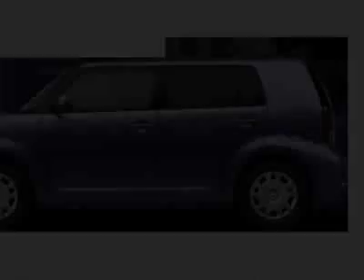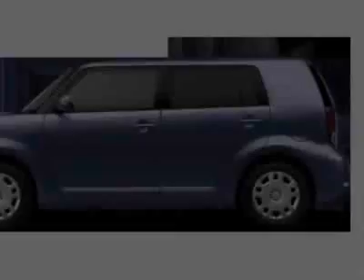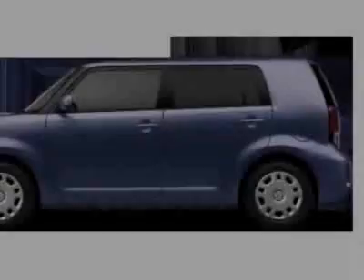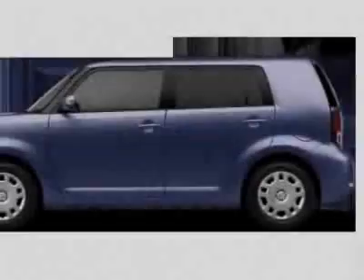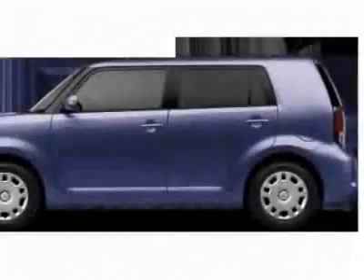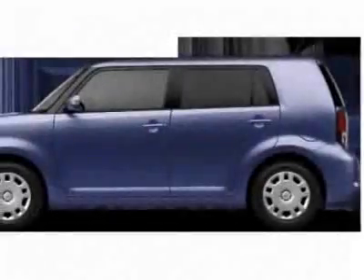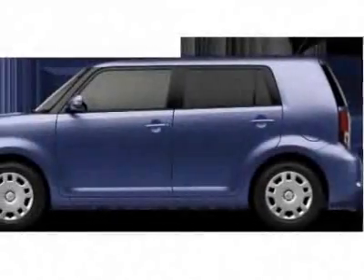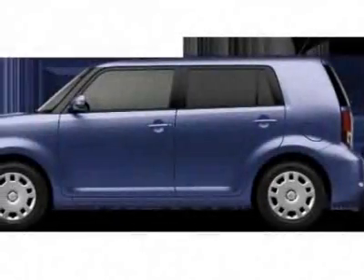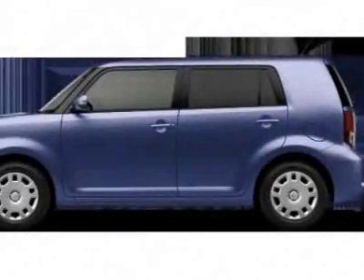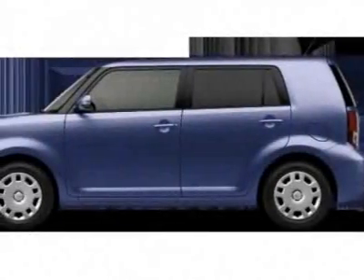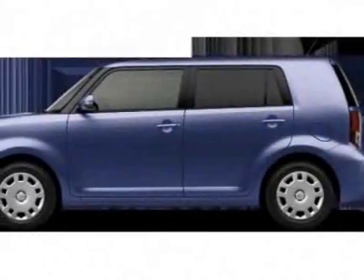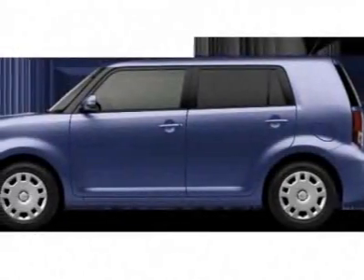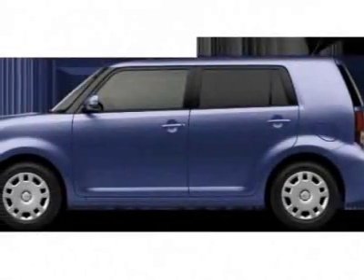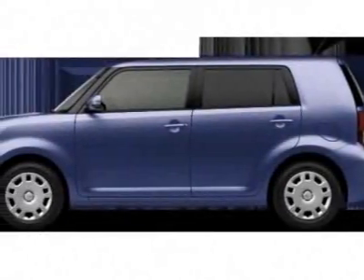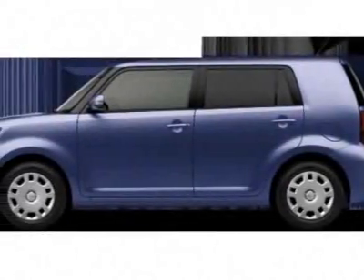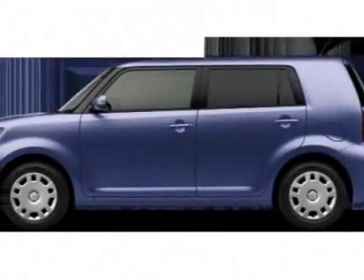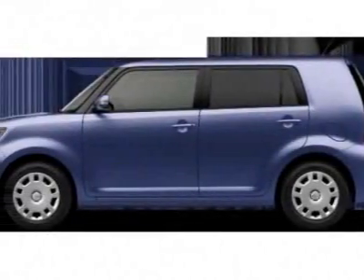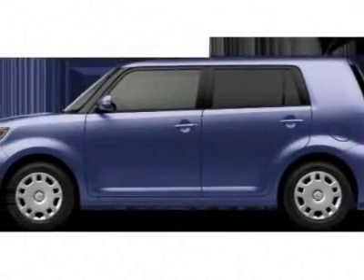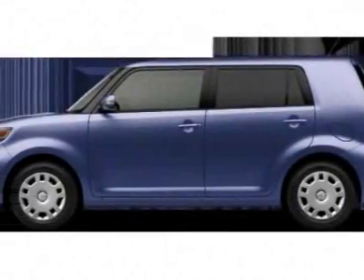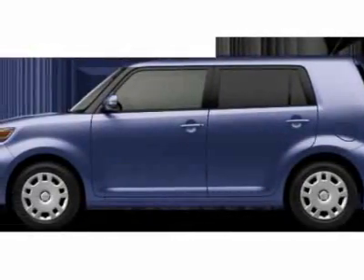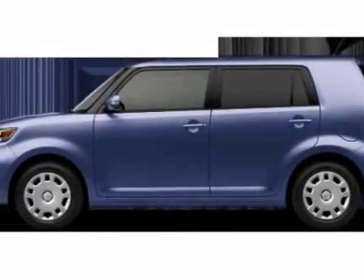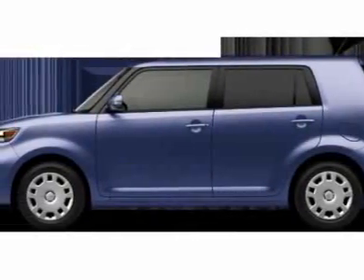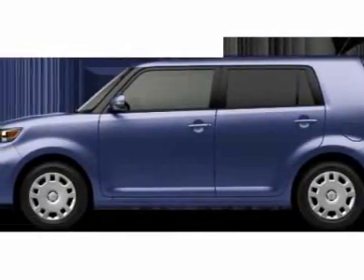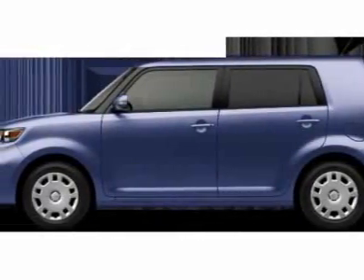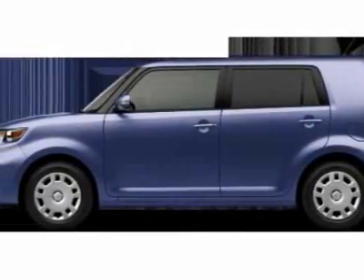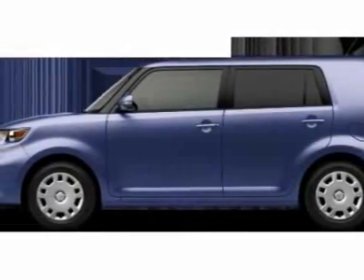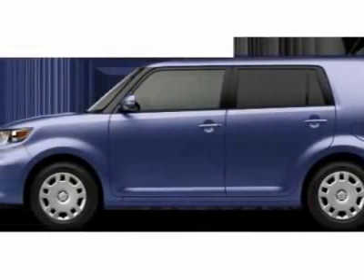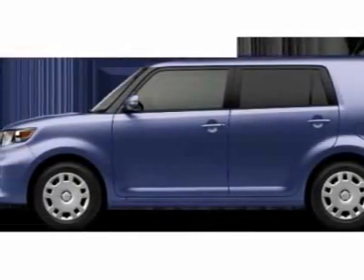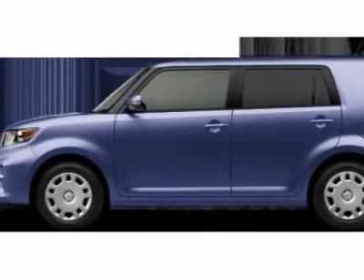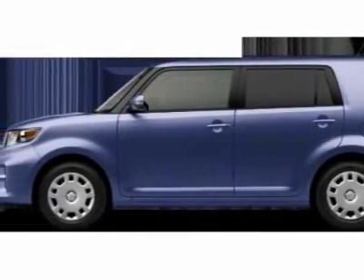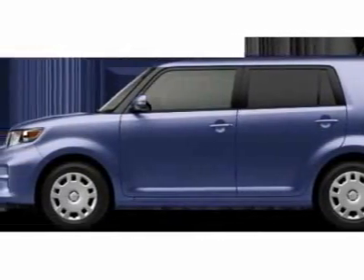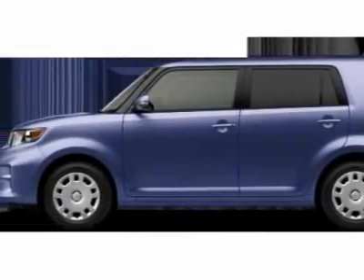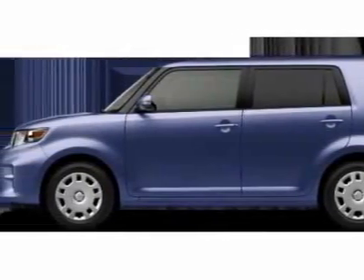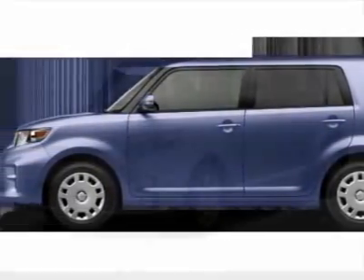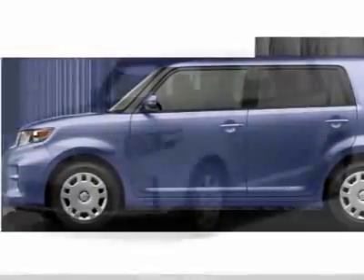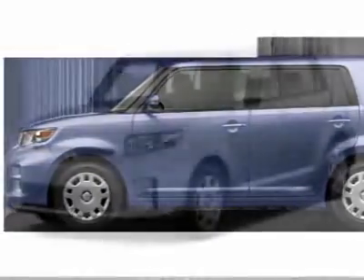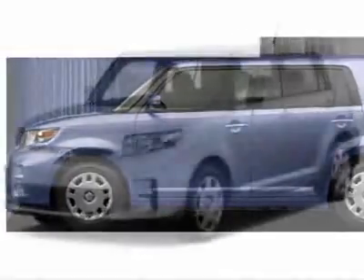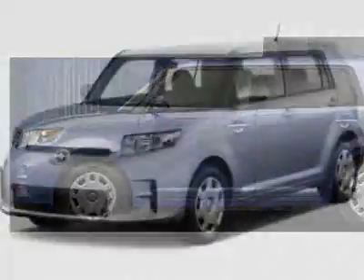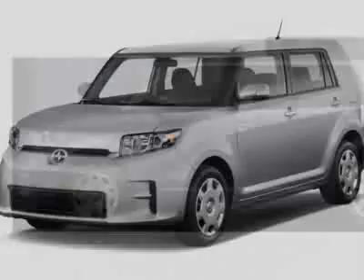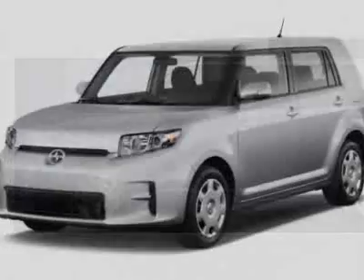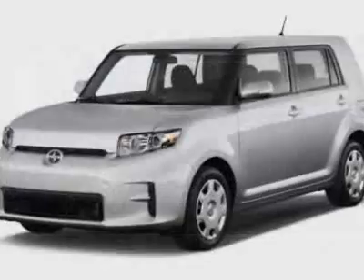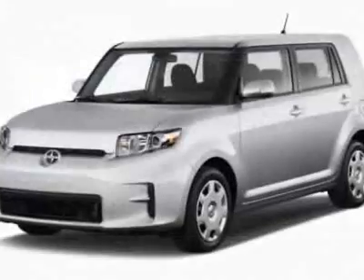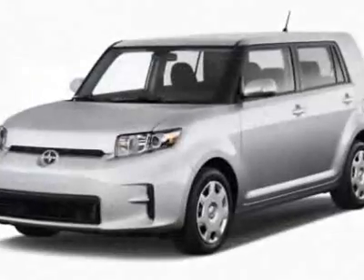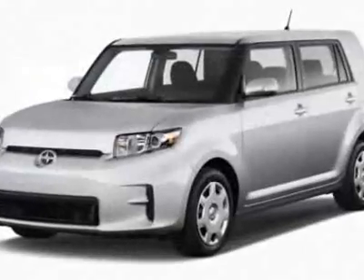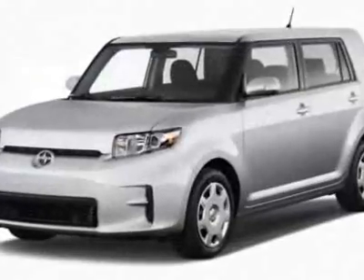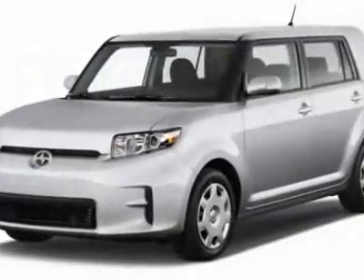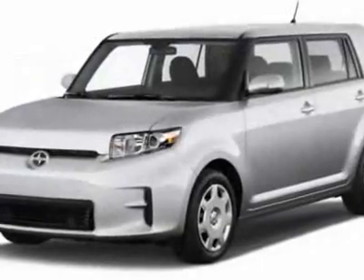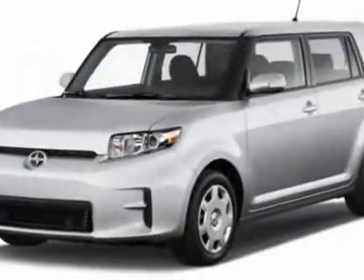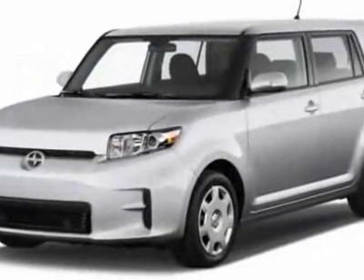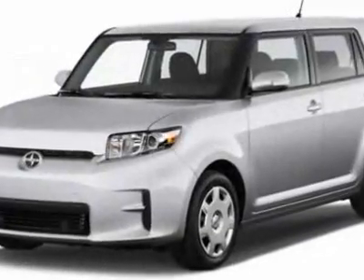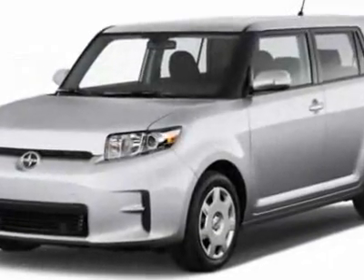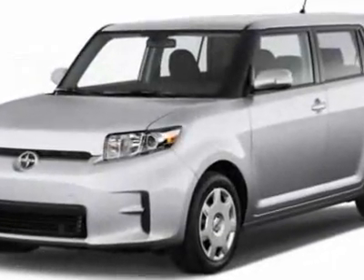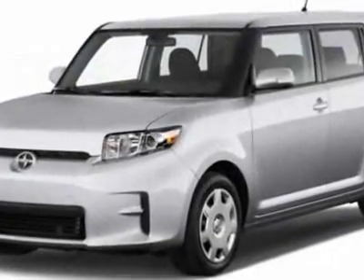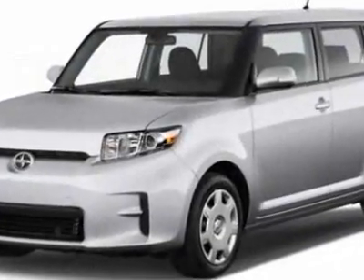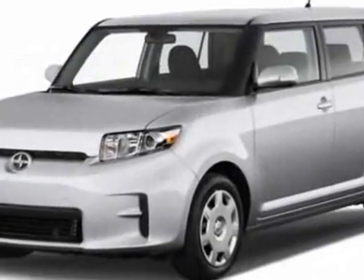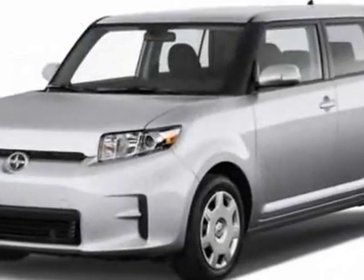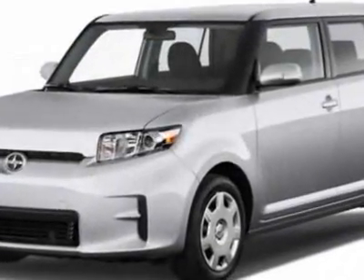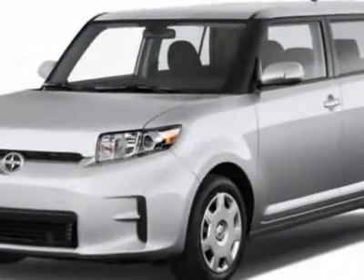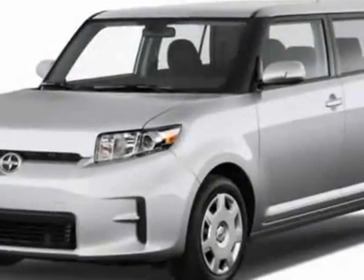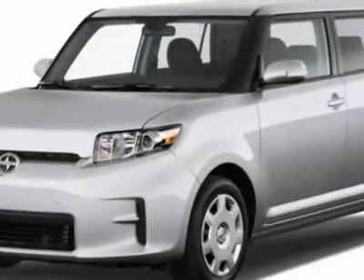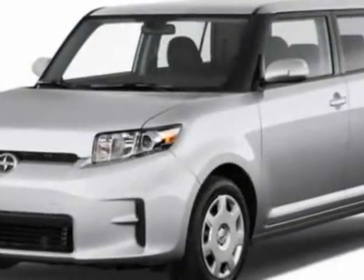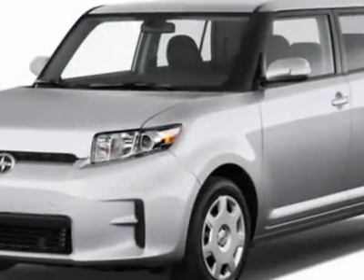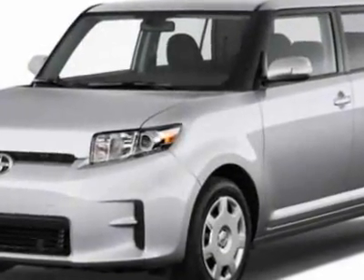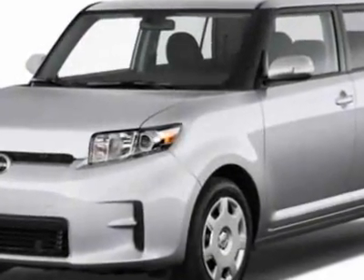Come take a look at this new 2011 Scion XB. For your protection, this vehicle has a full factory warranty.